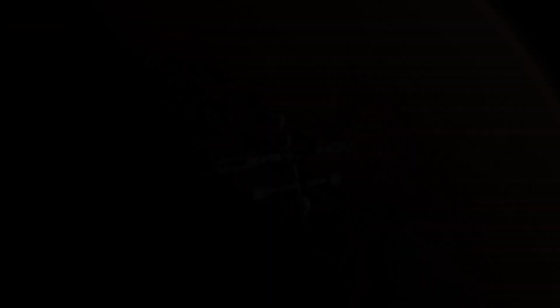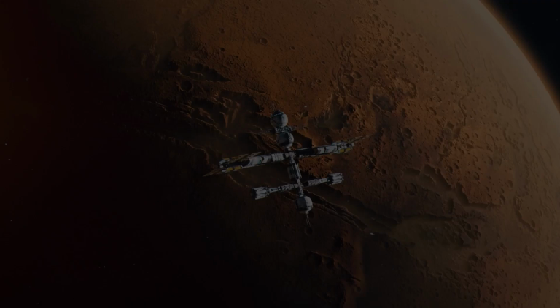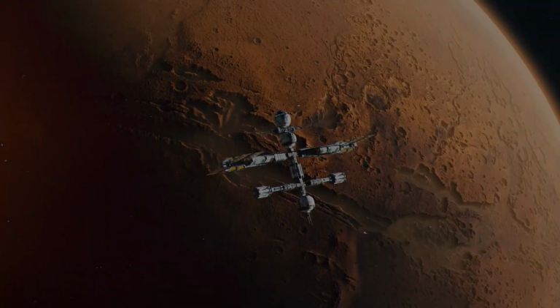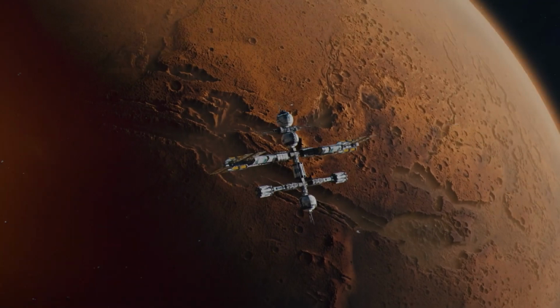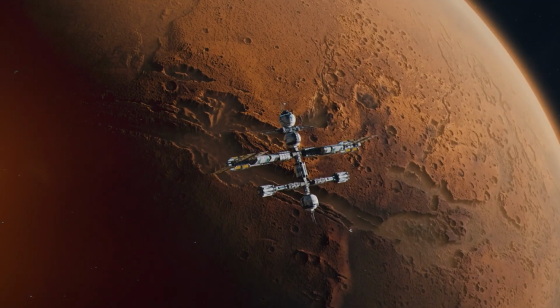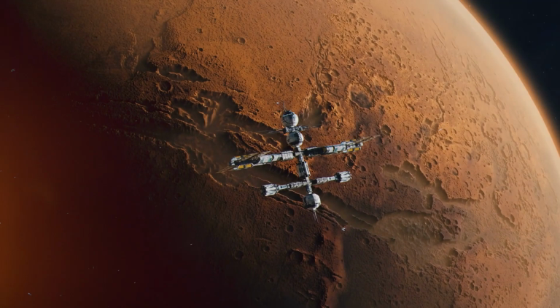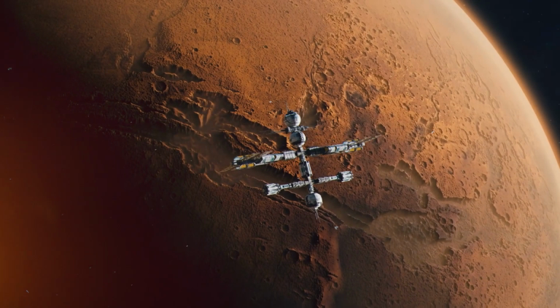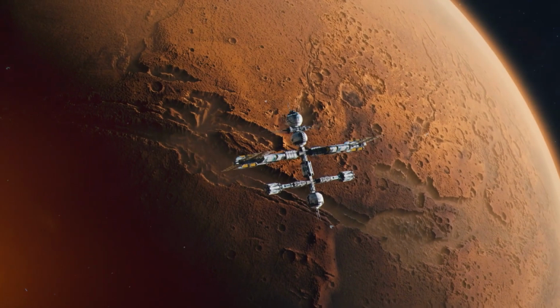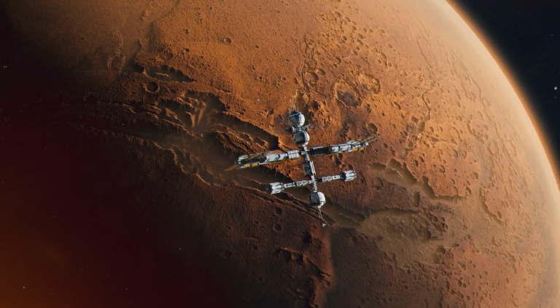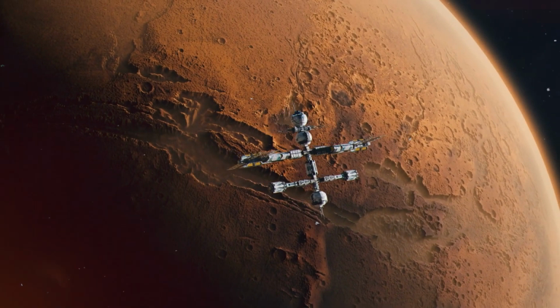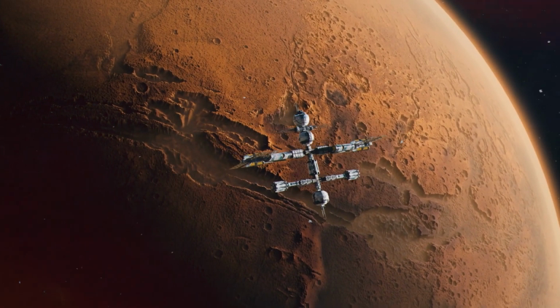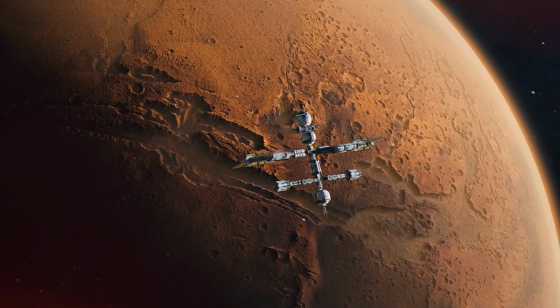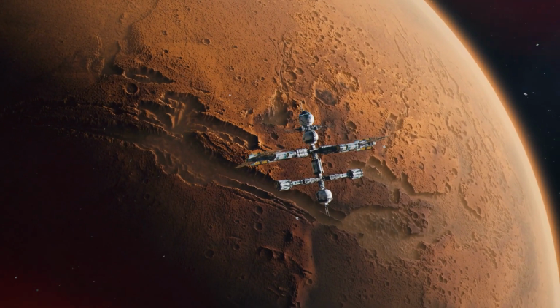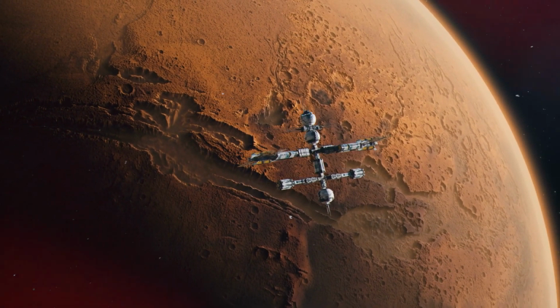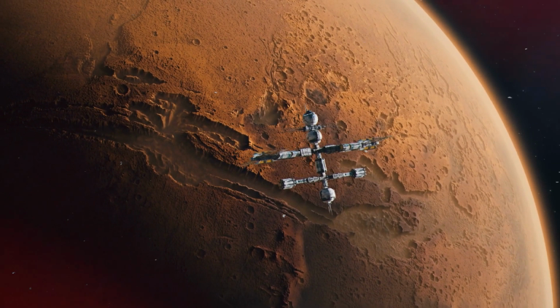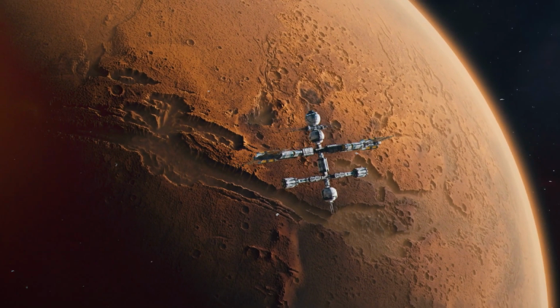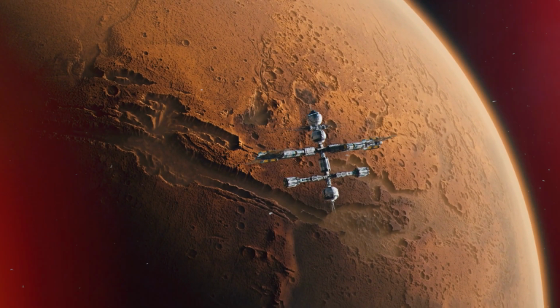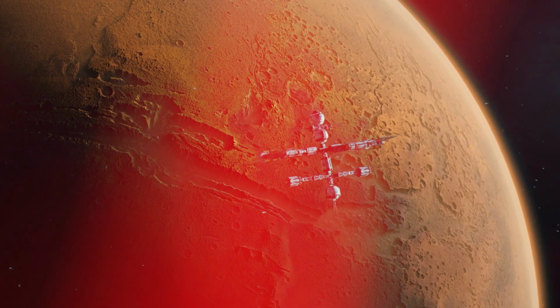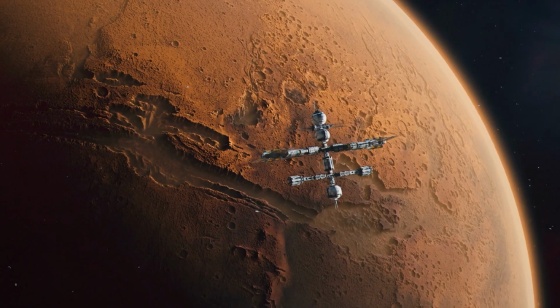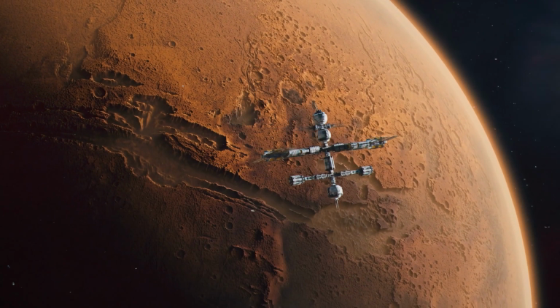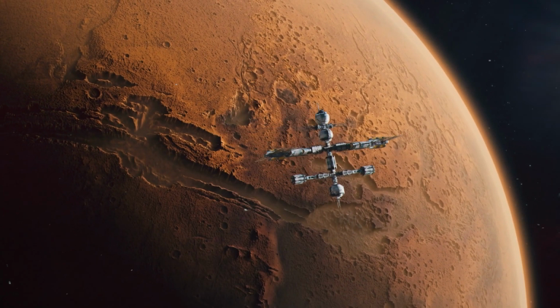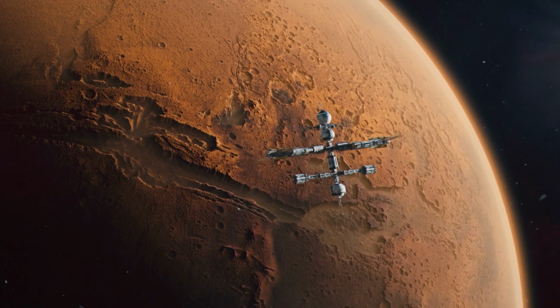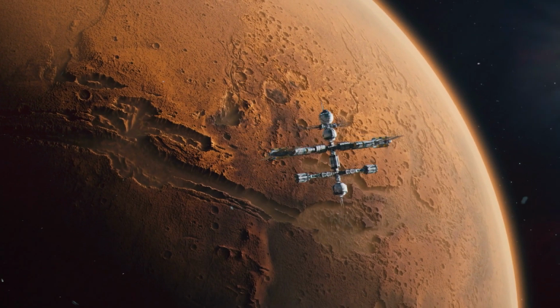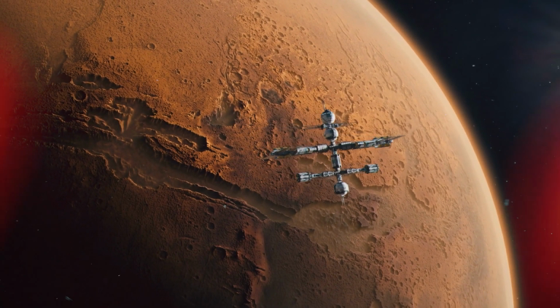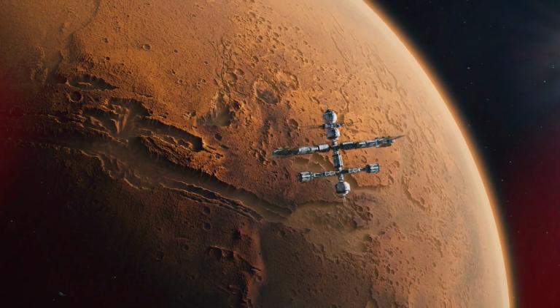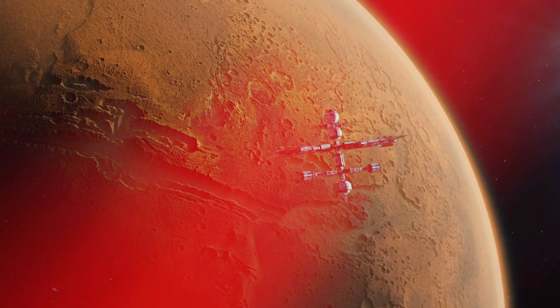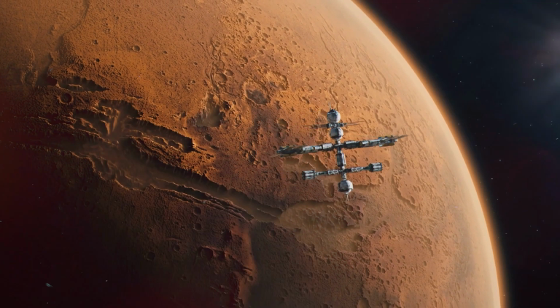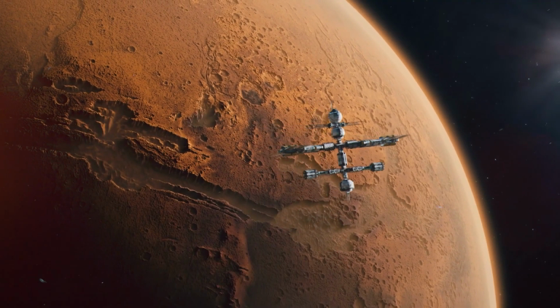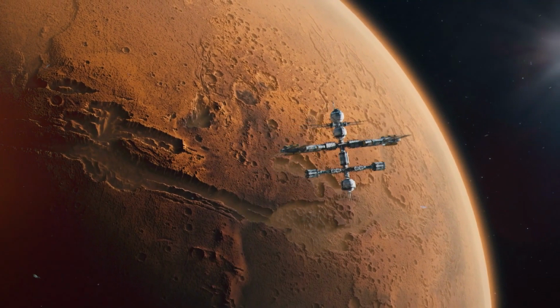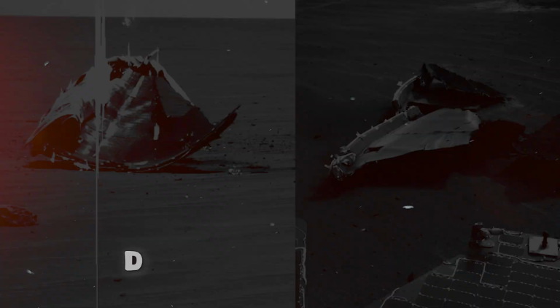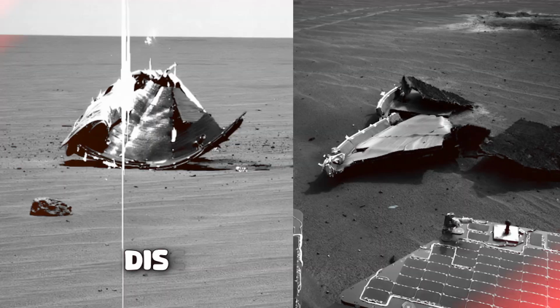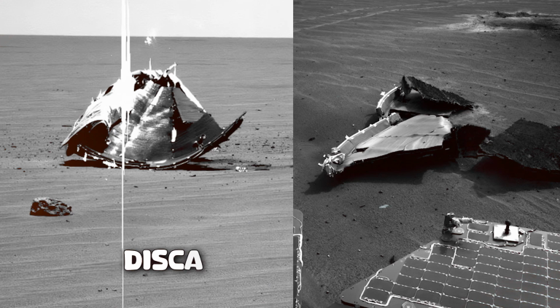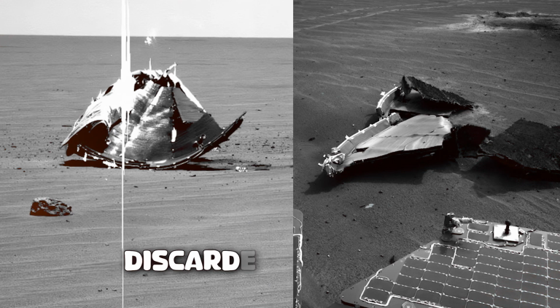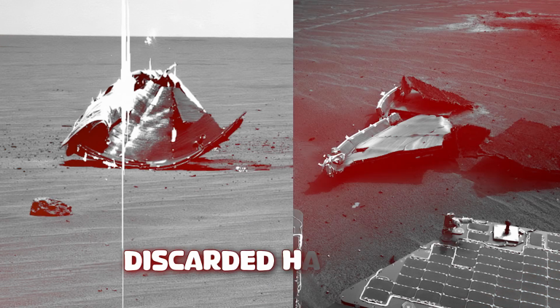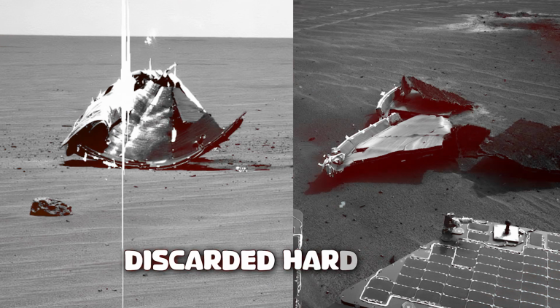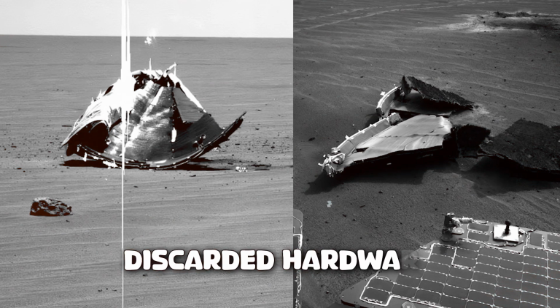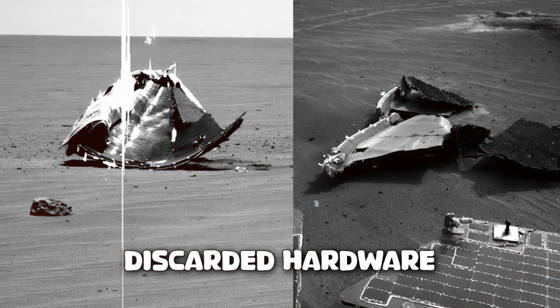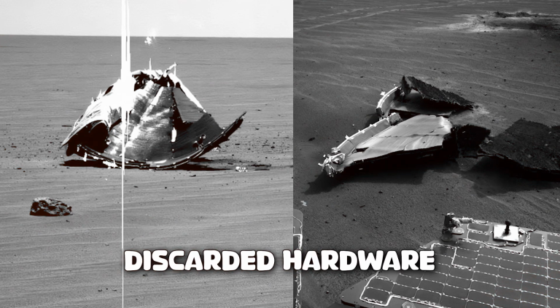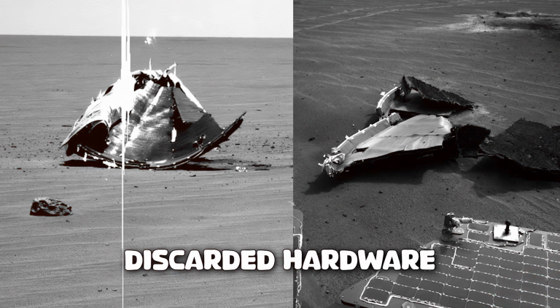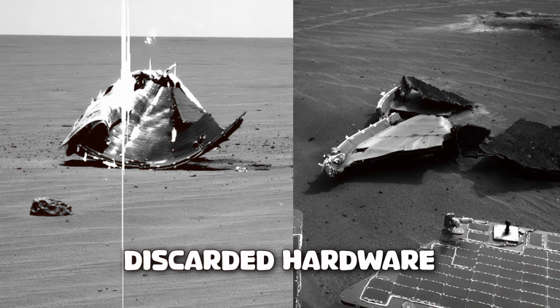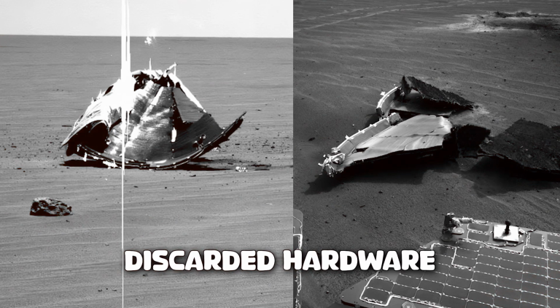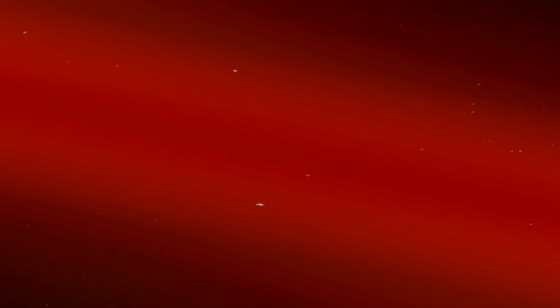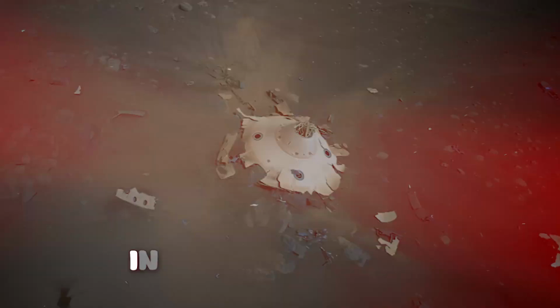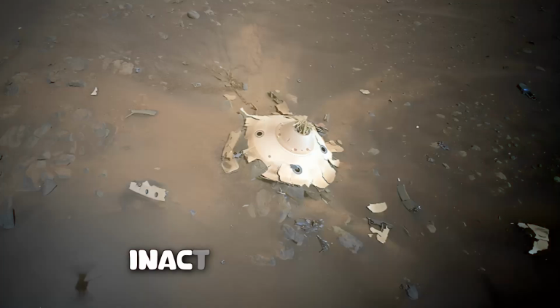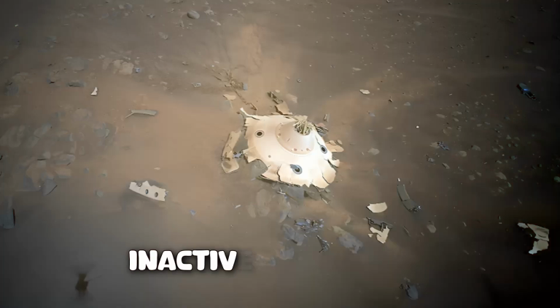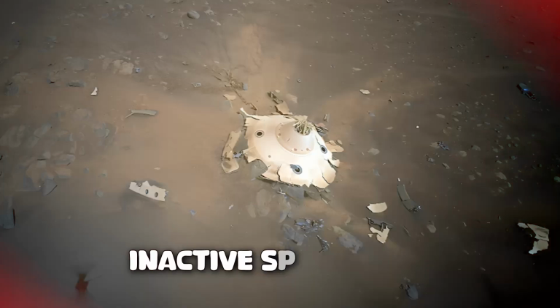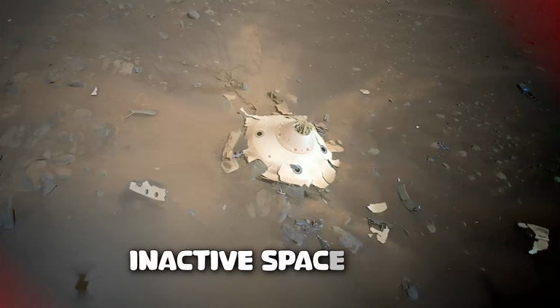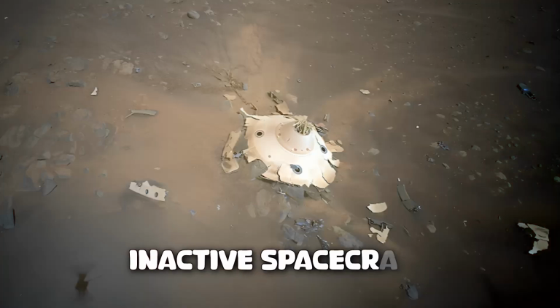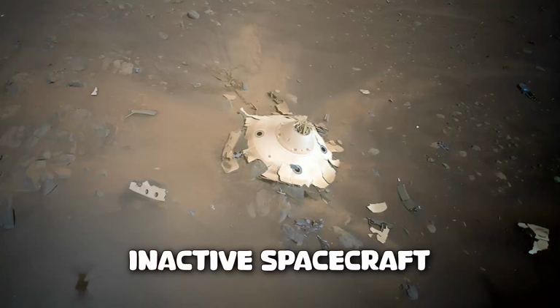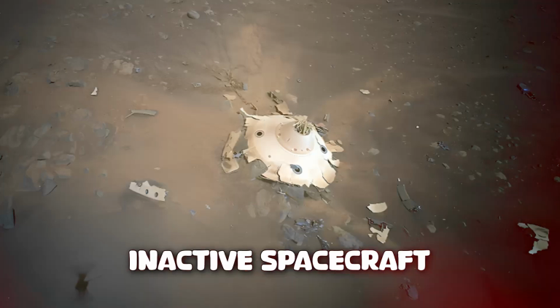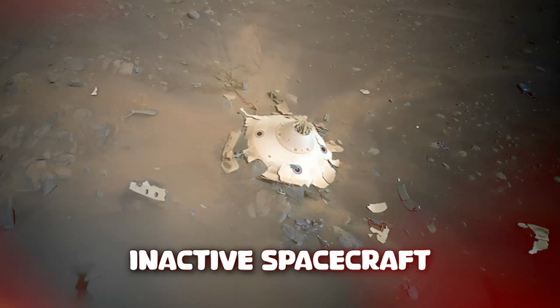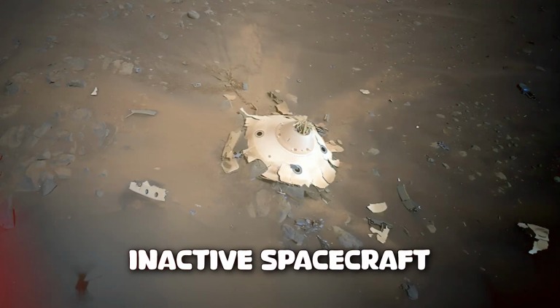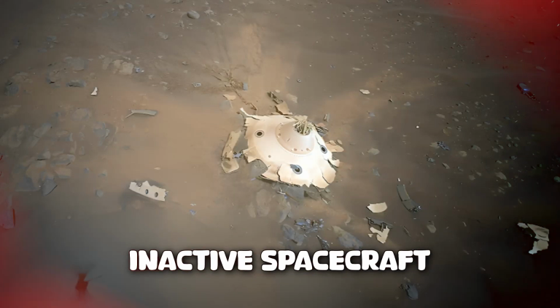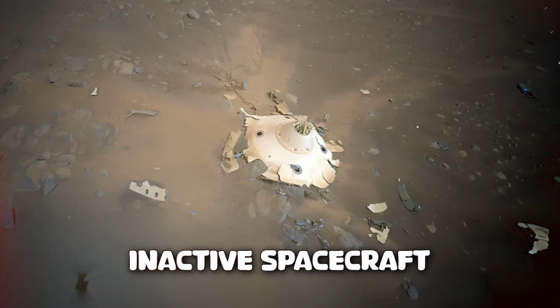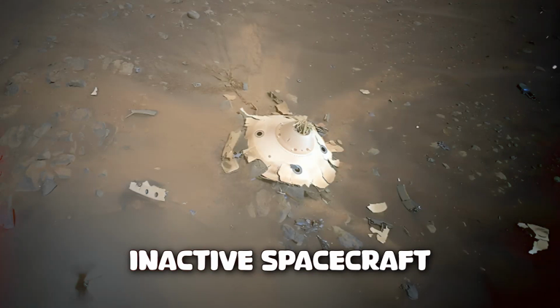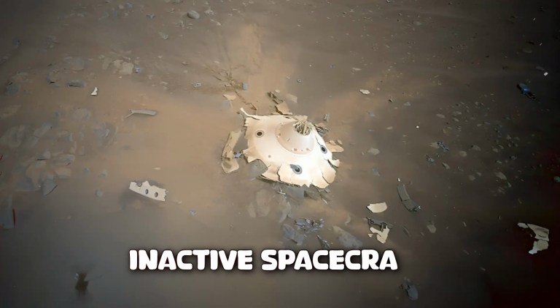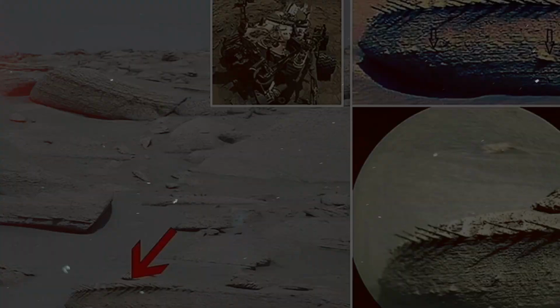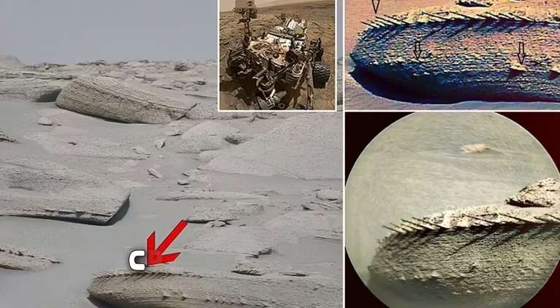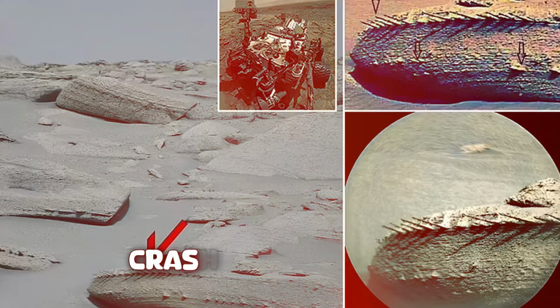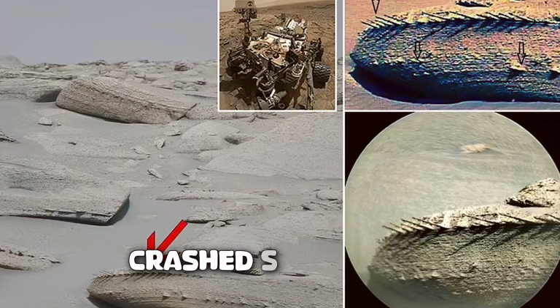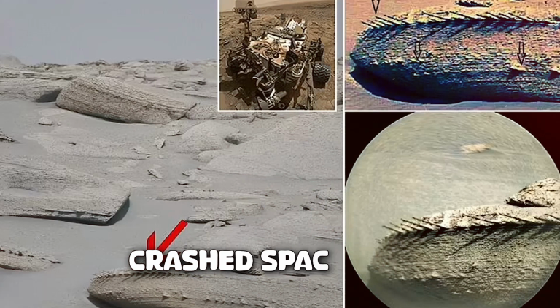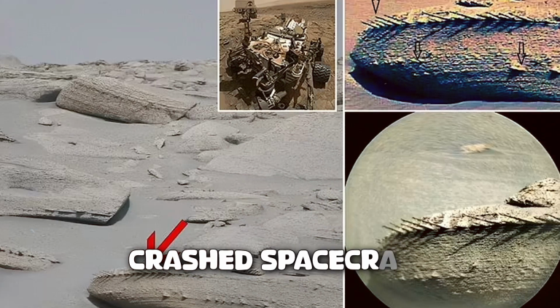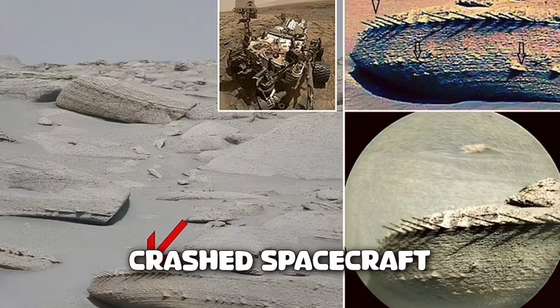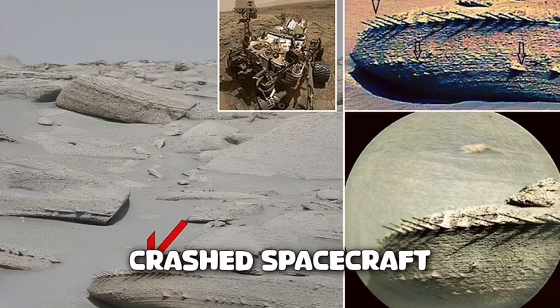So where does all this debris come from? Debris on Mars primarily comes from three sources: discarded hardware, inactive spacecraft, and crashed spacecraft.